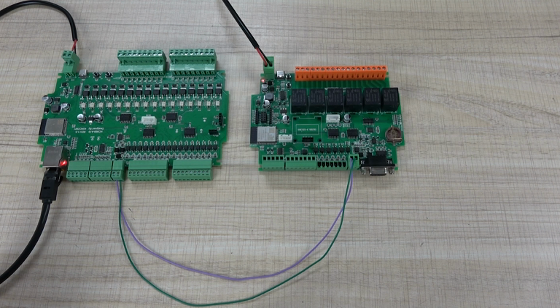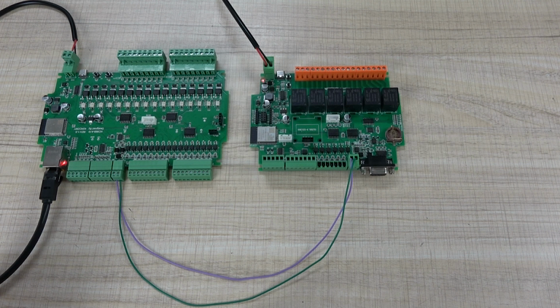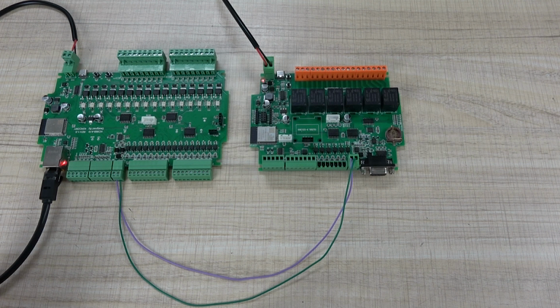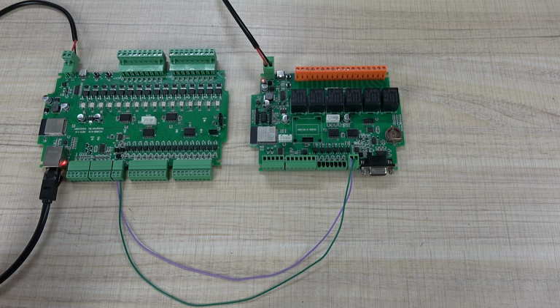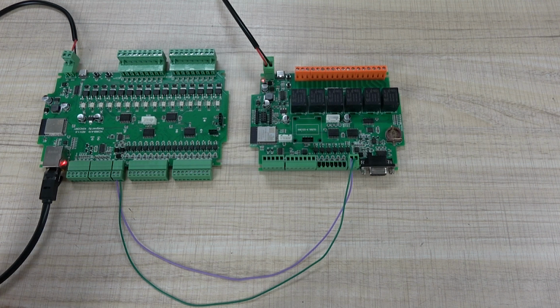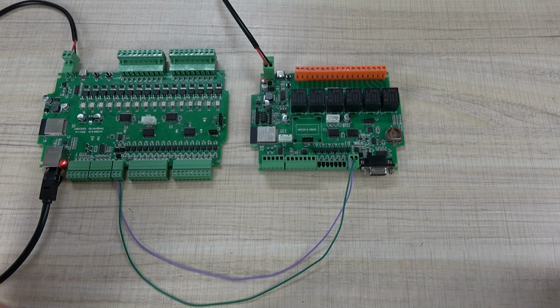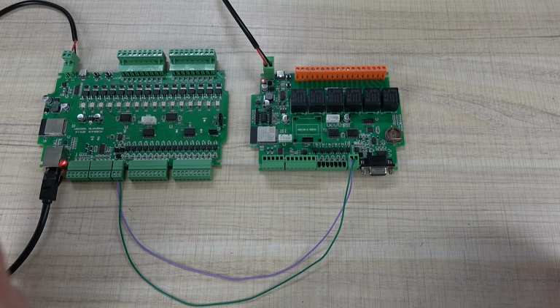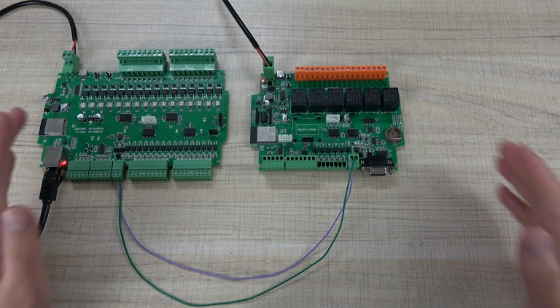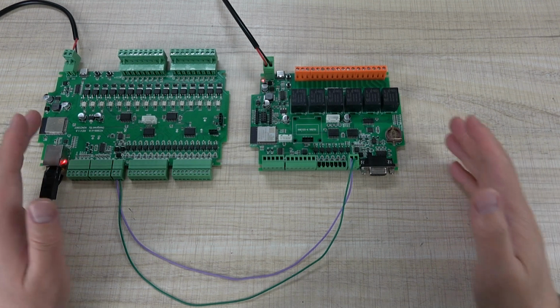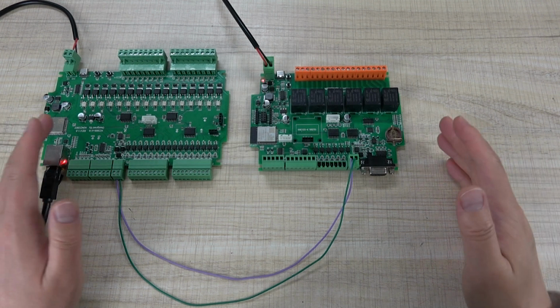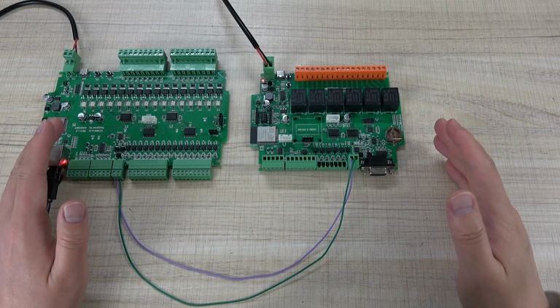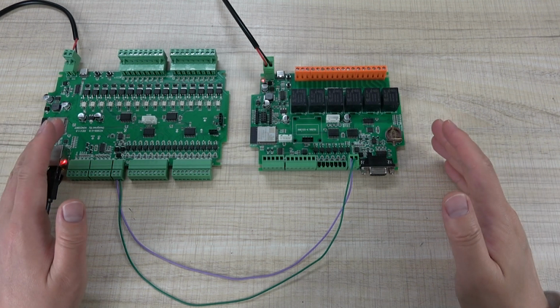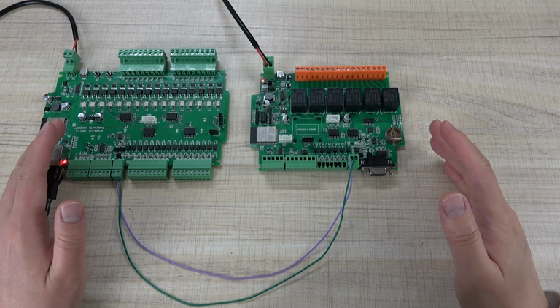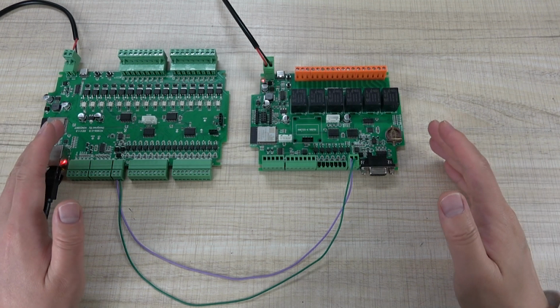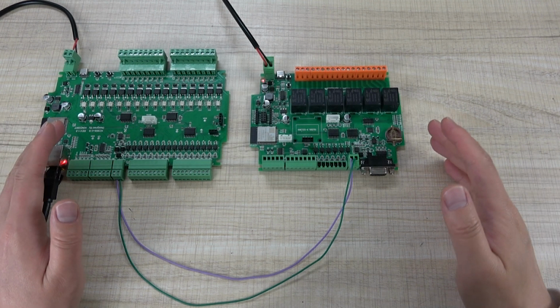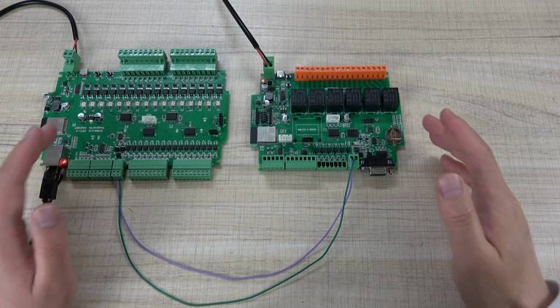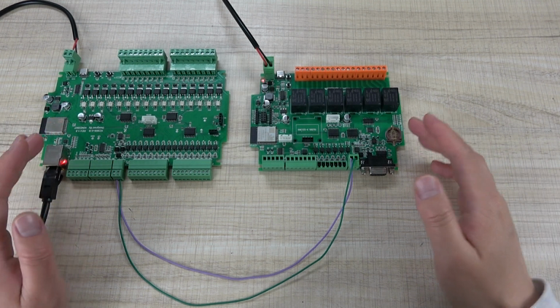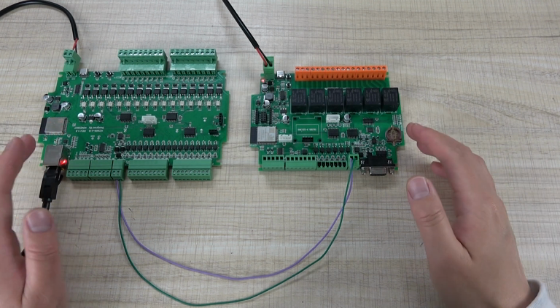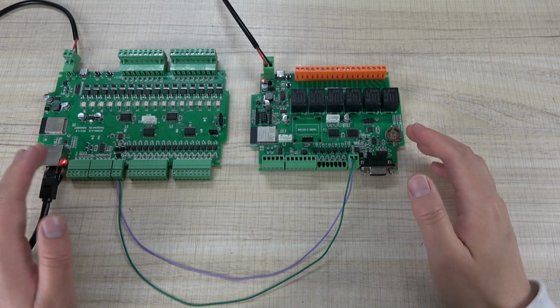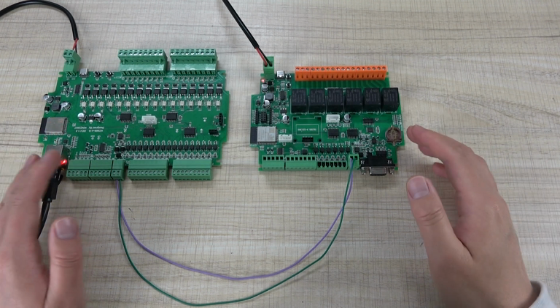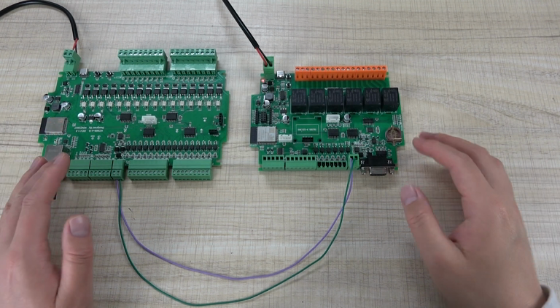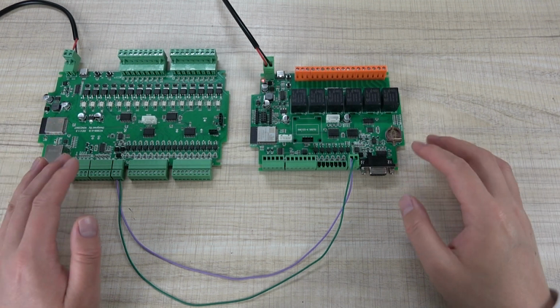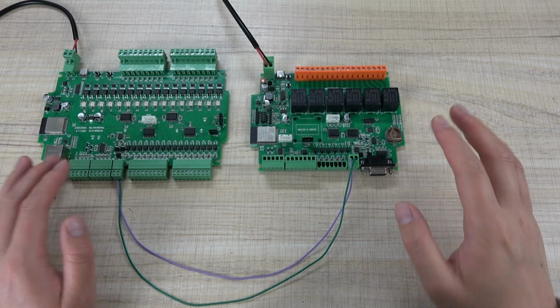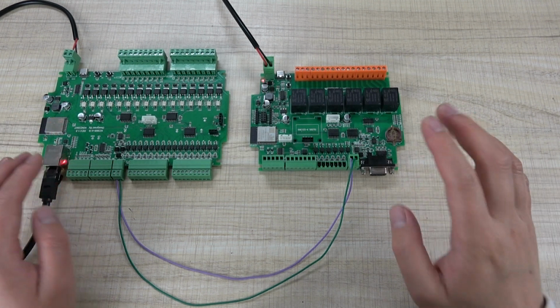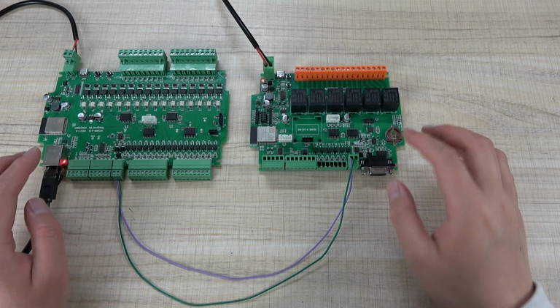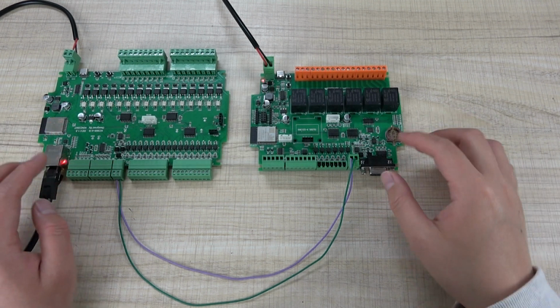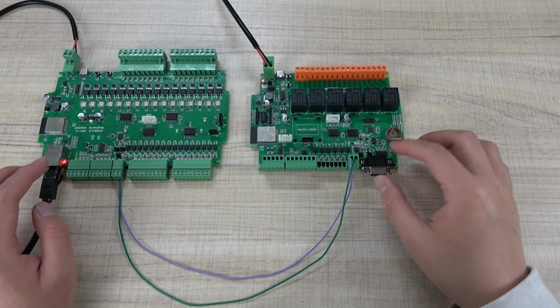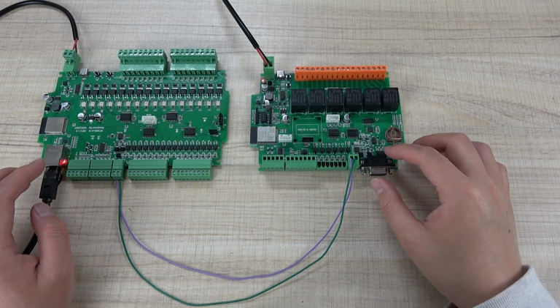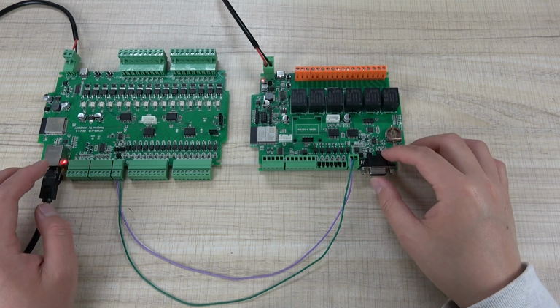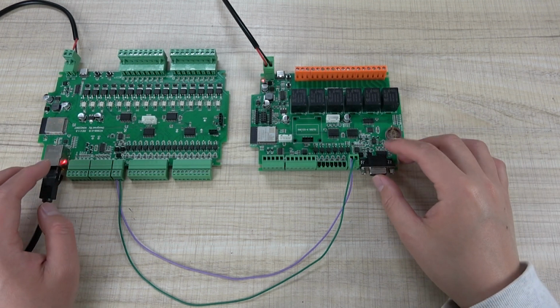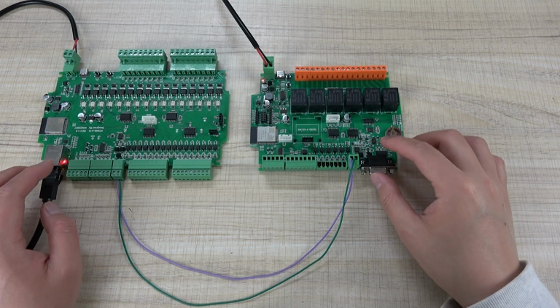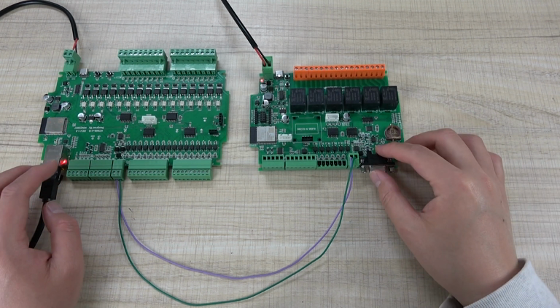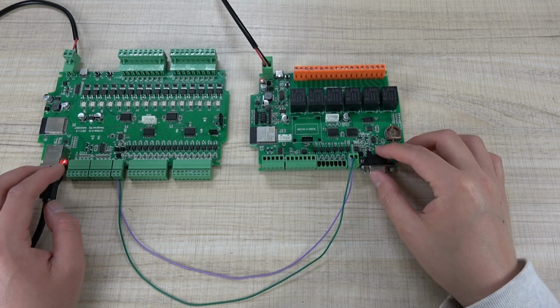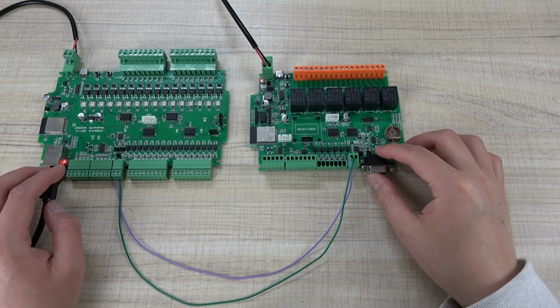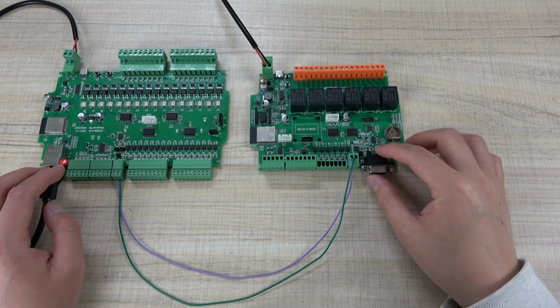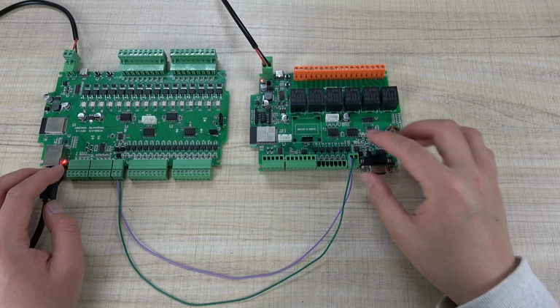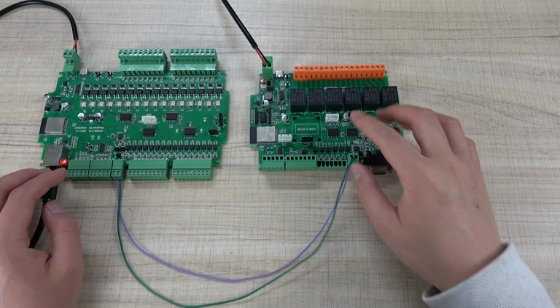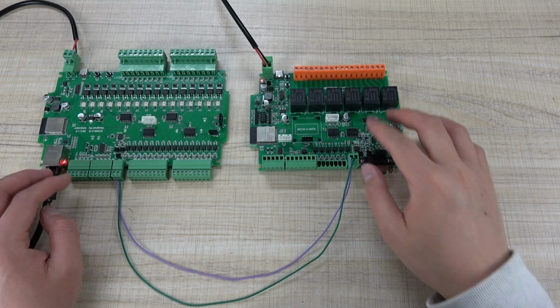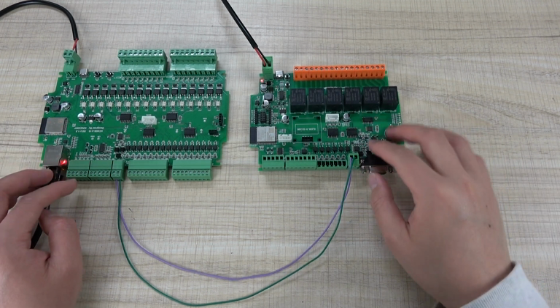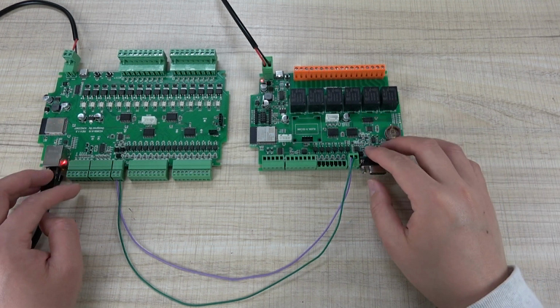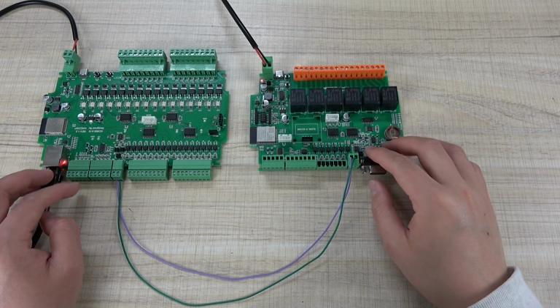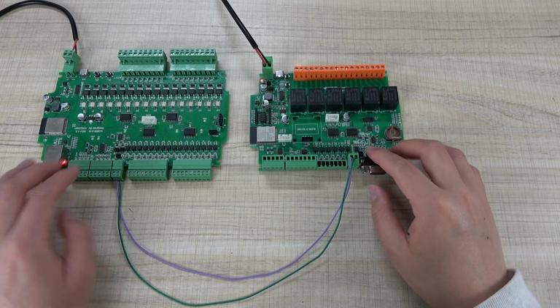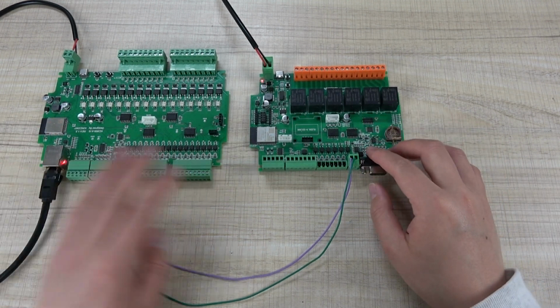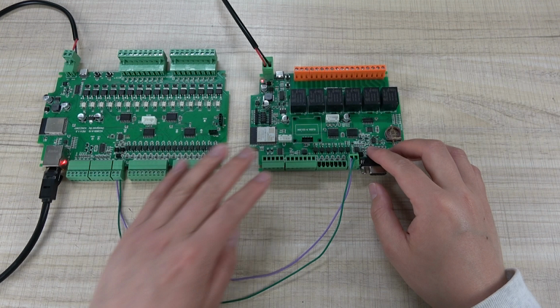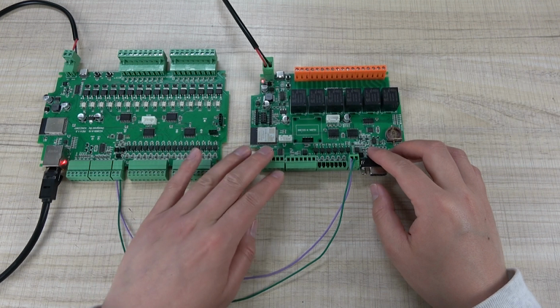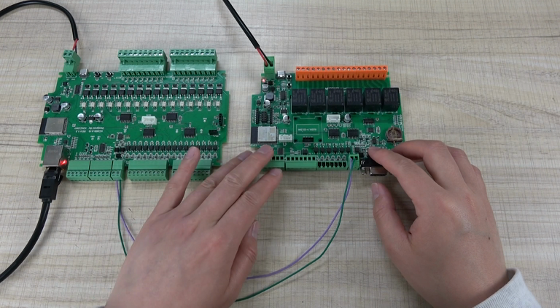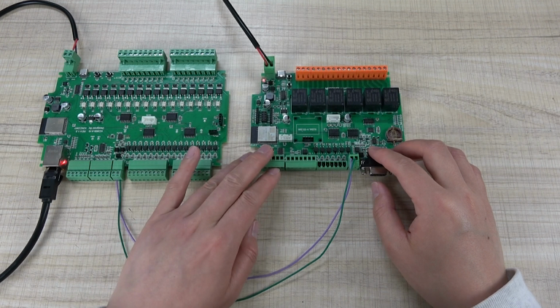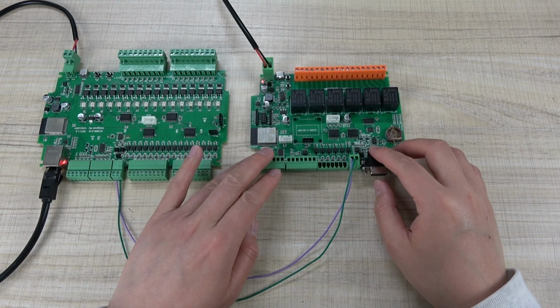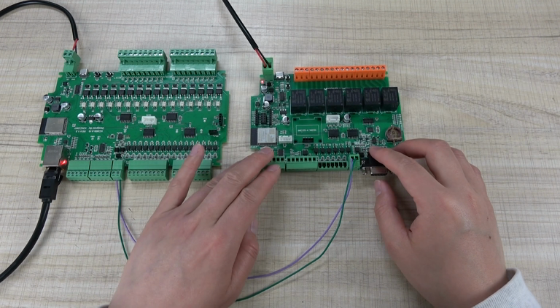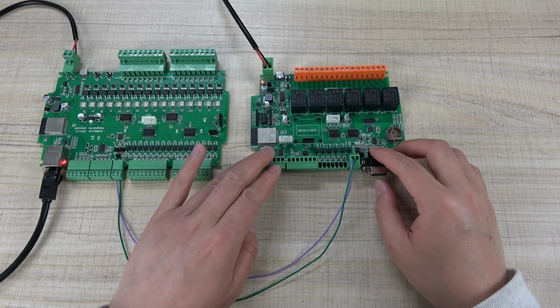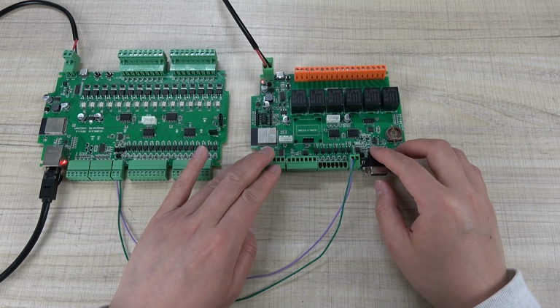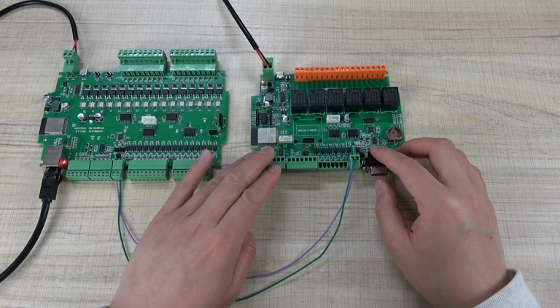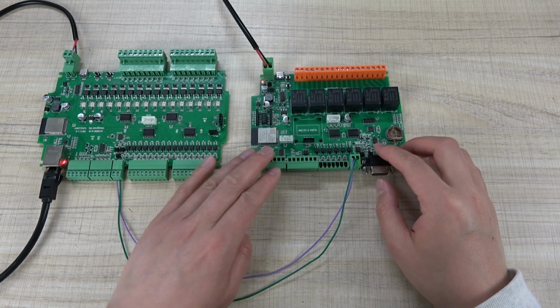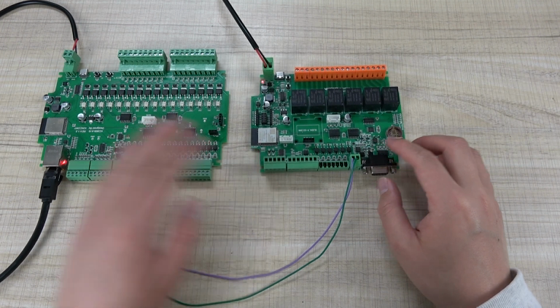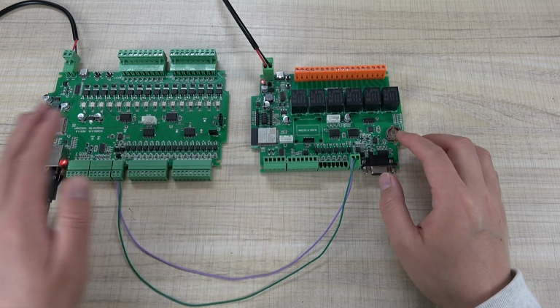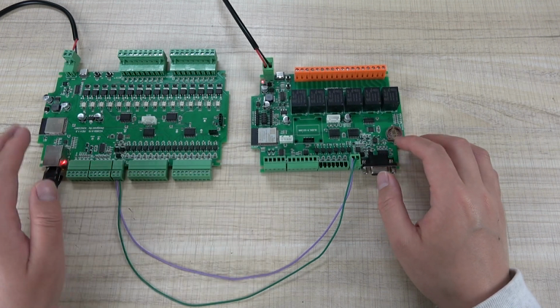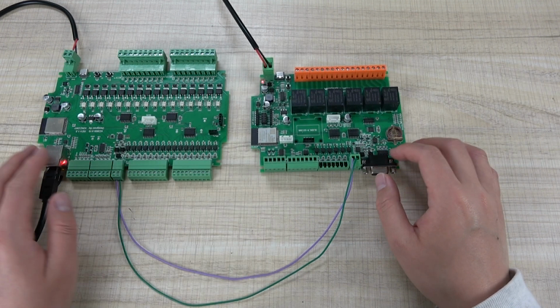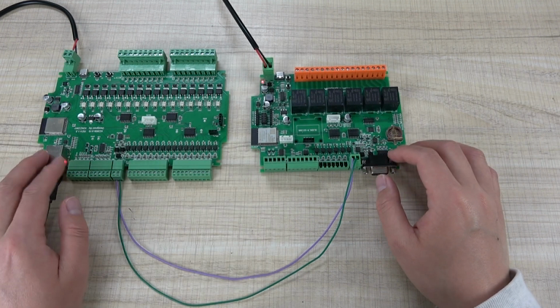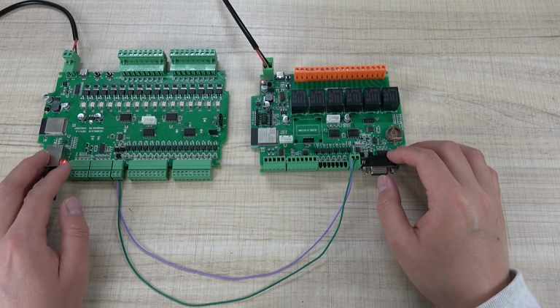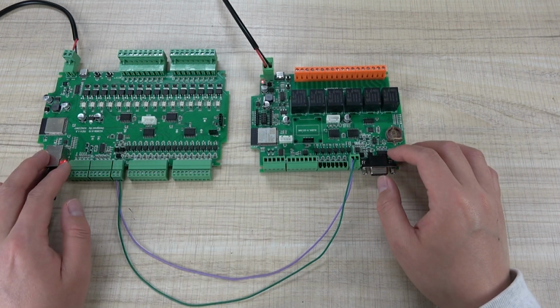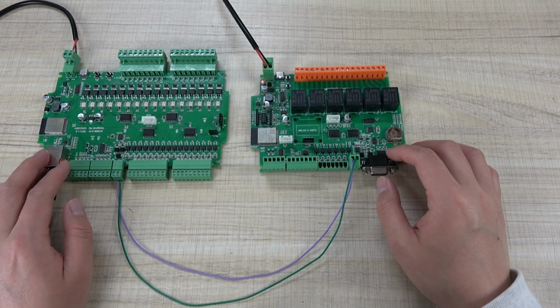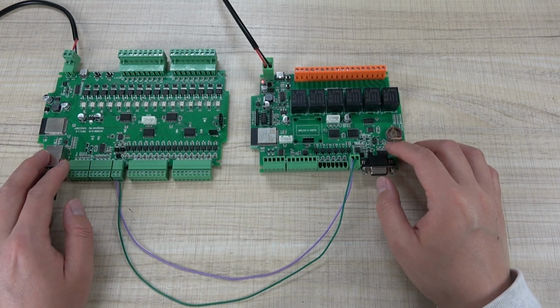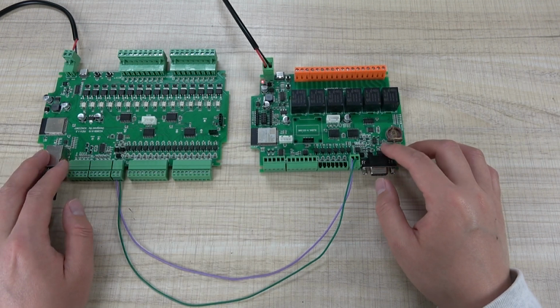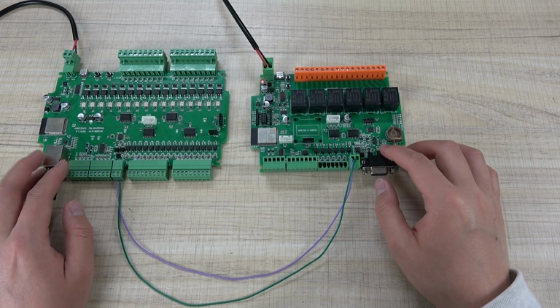Hello everyone! In this video, I will show you how to add a Modbus relay board to Home Assistant via ESPHome.